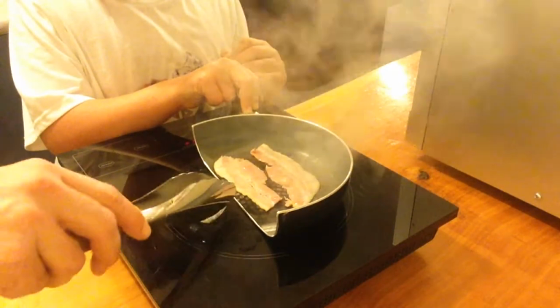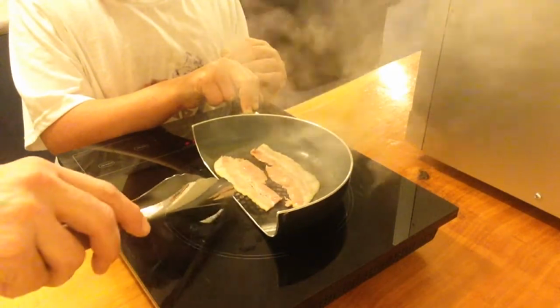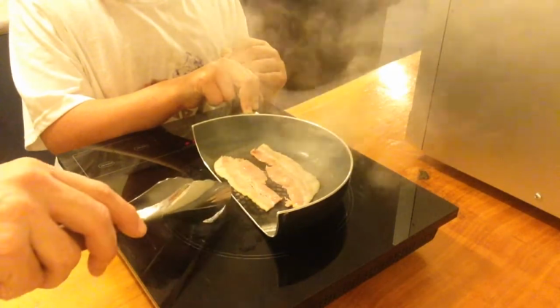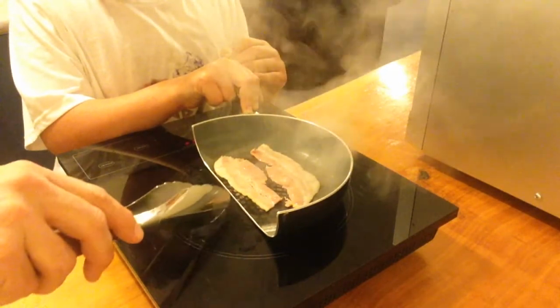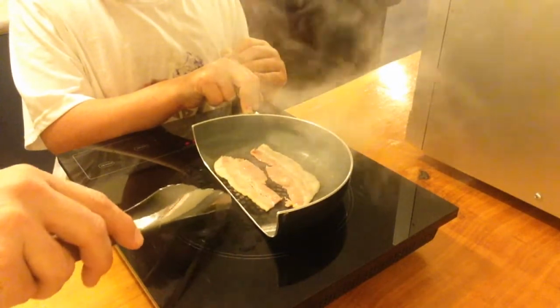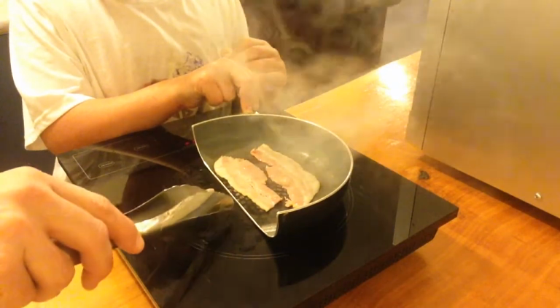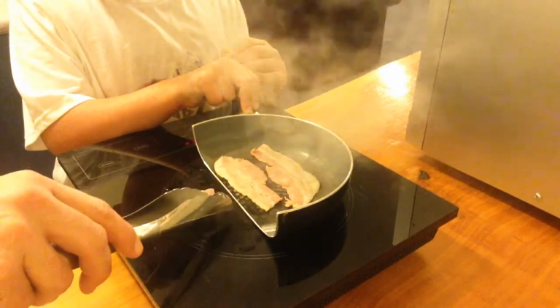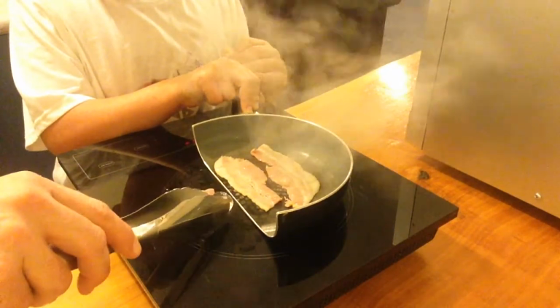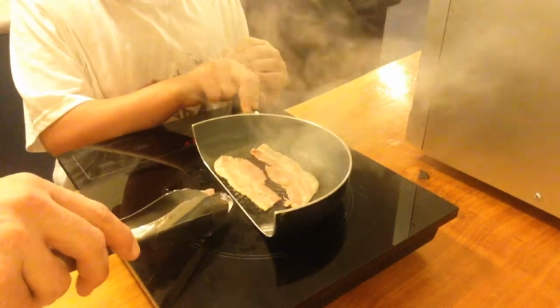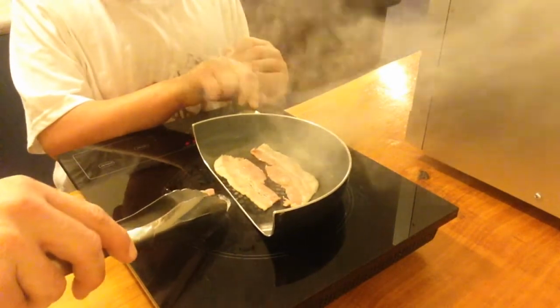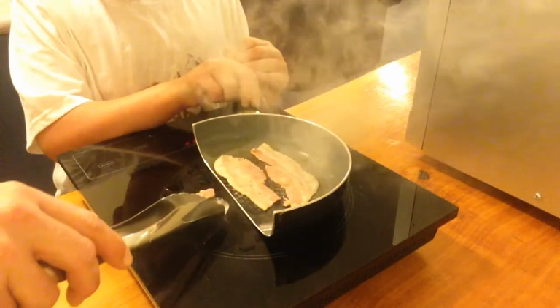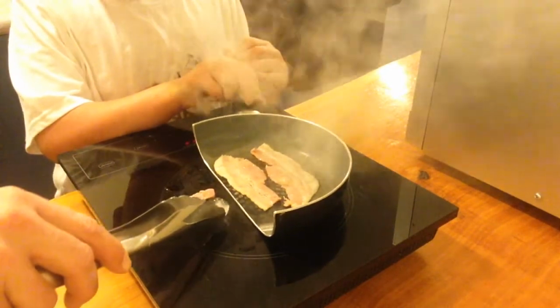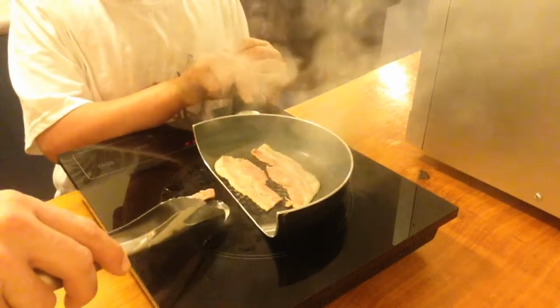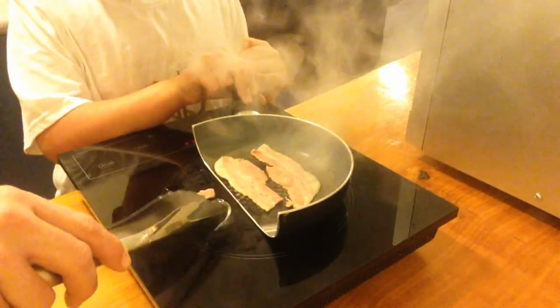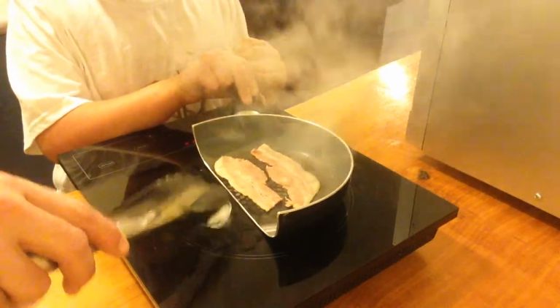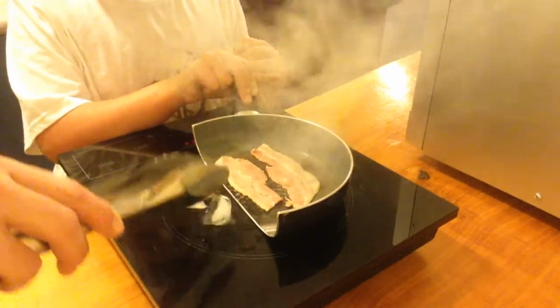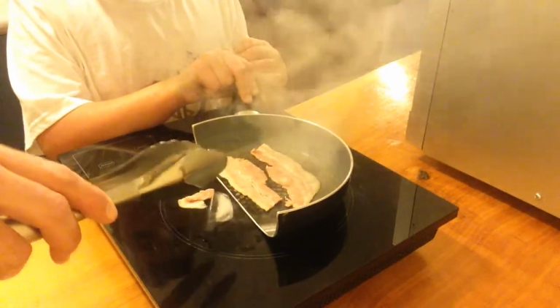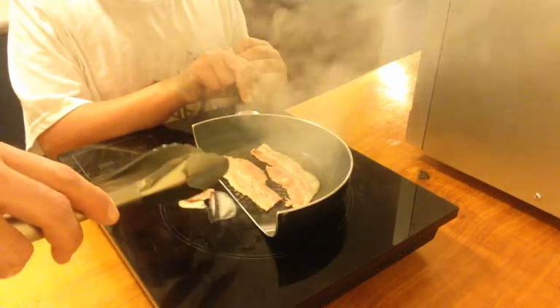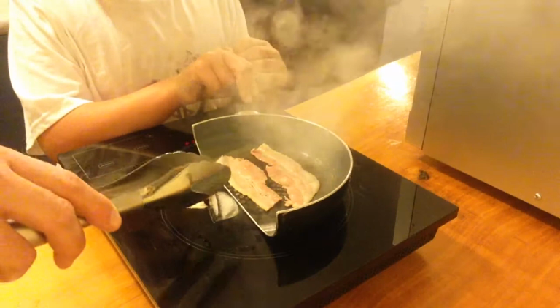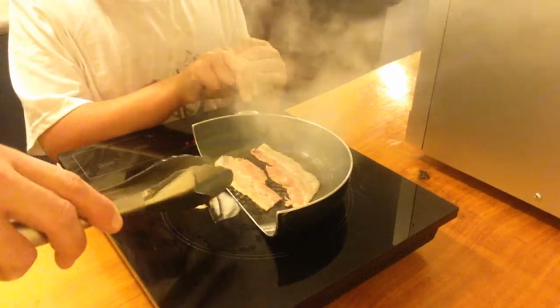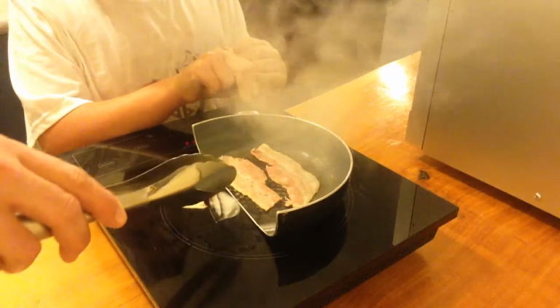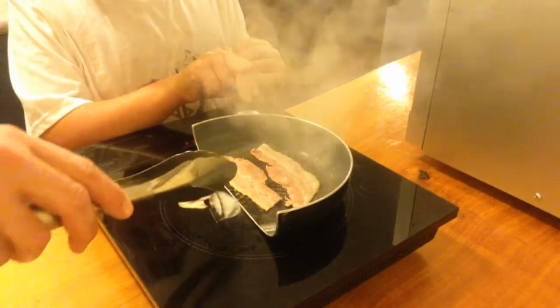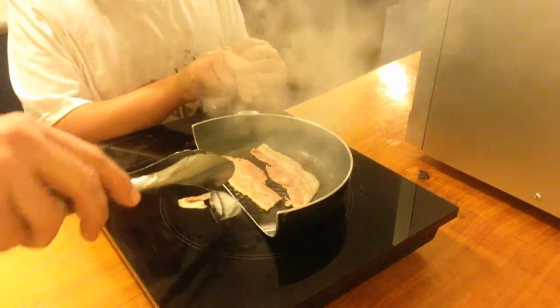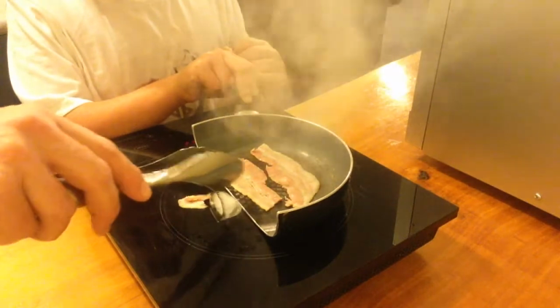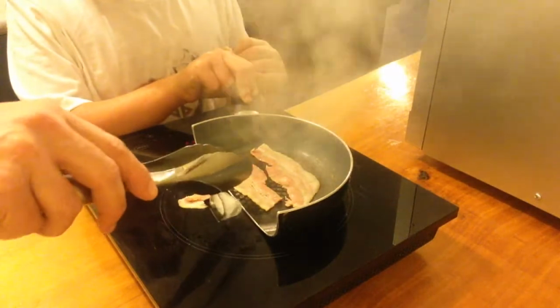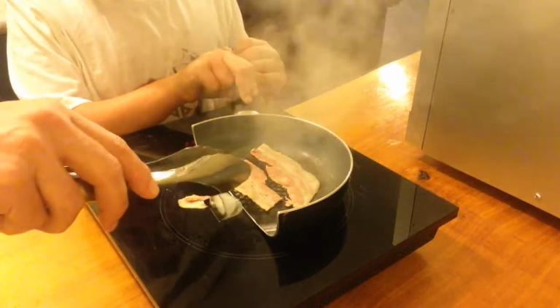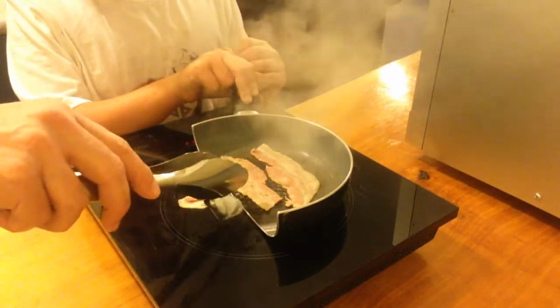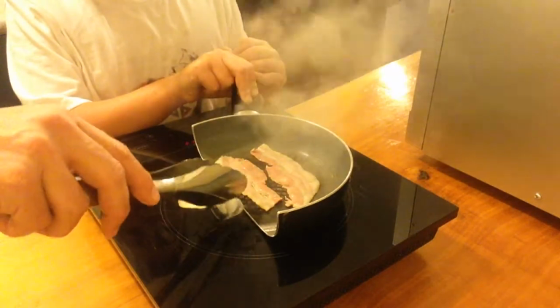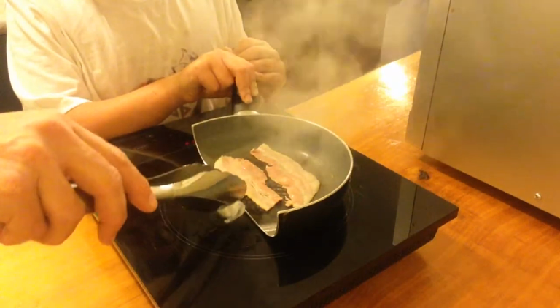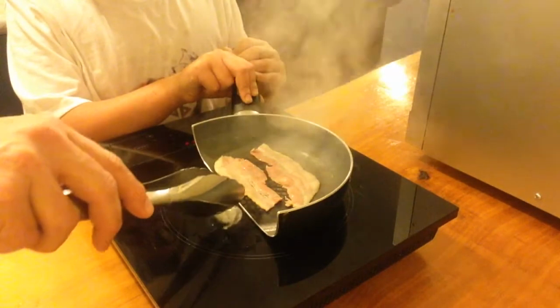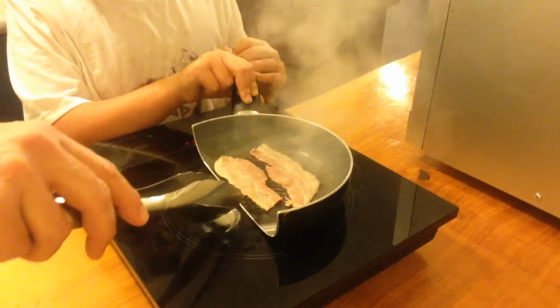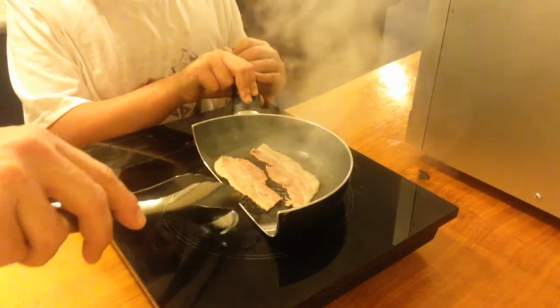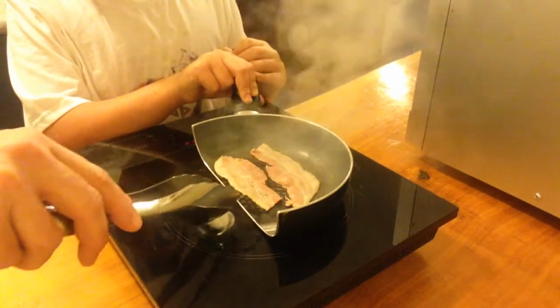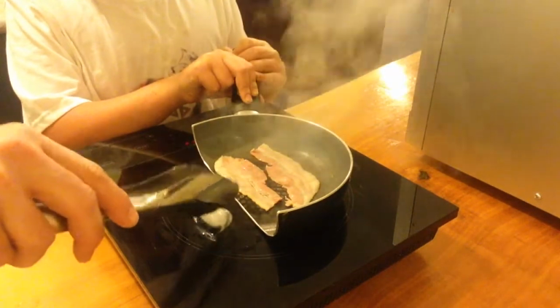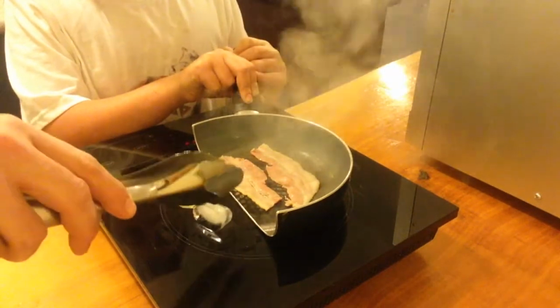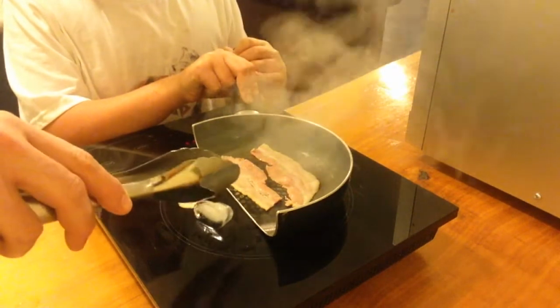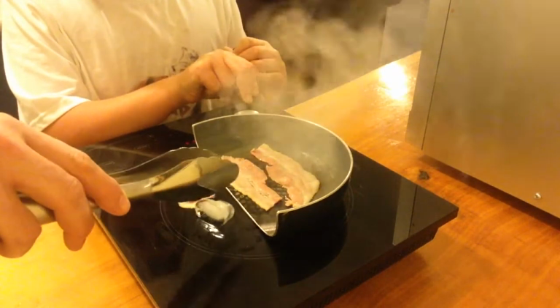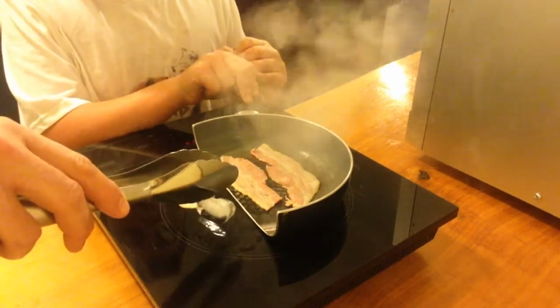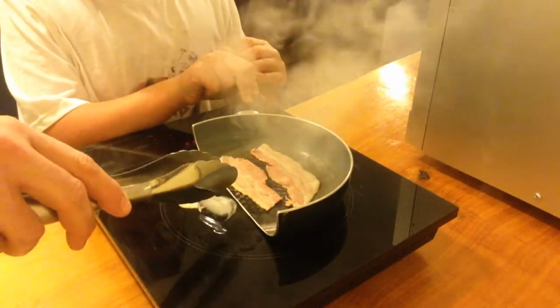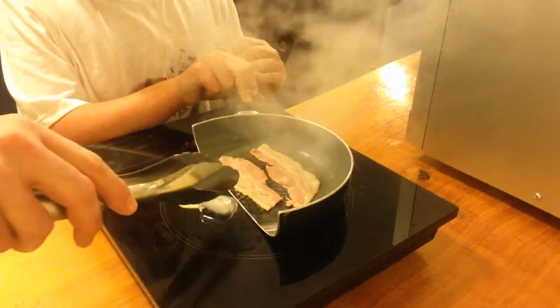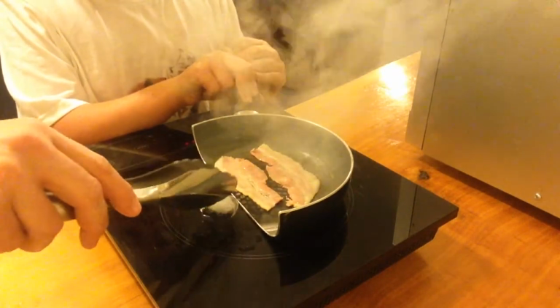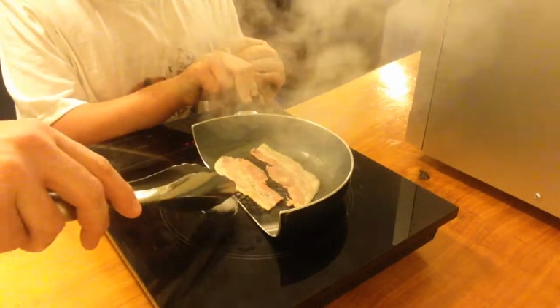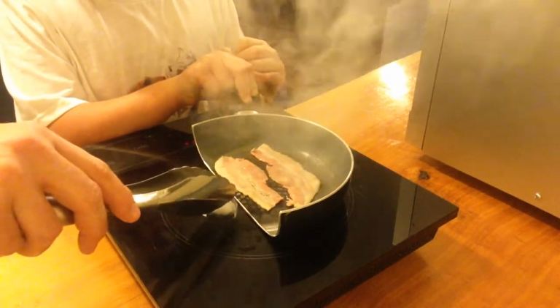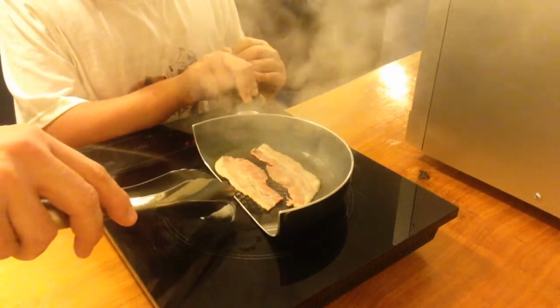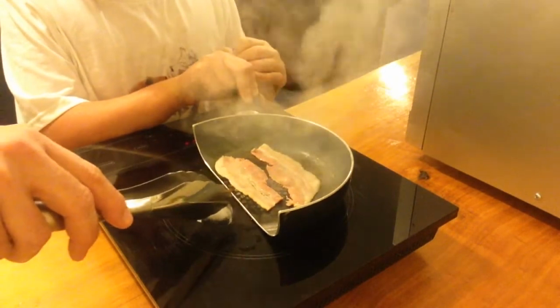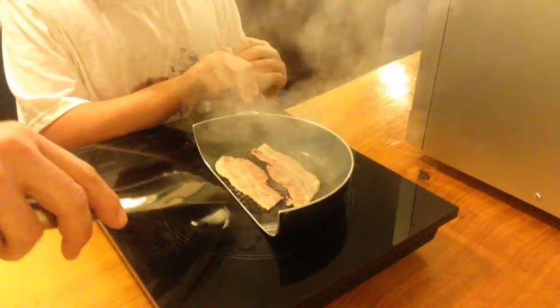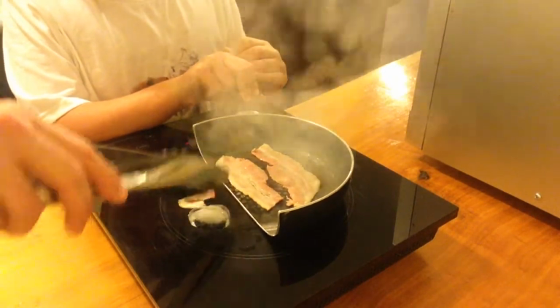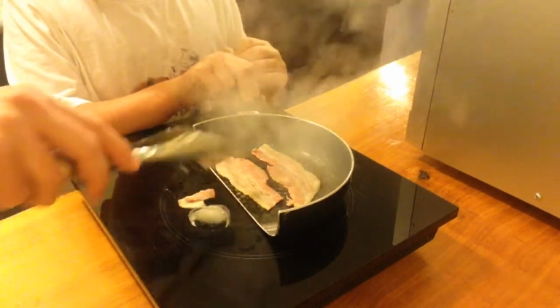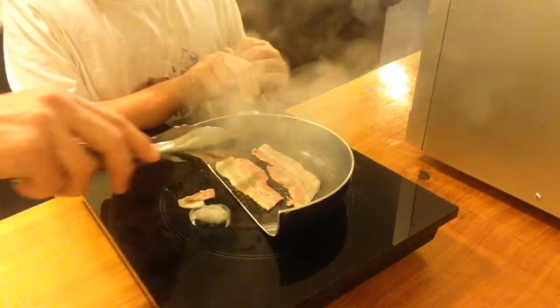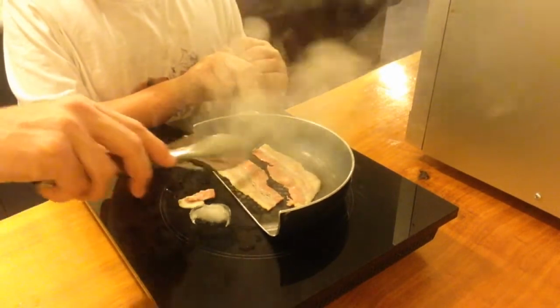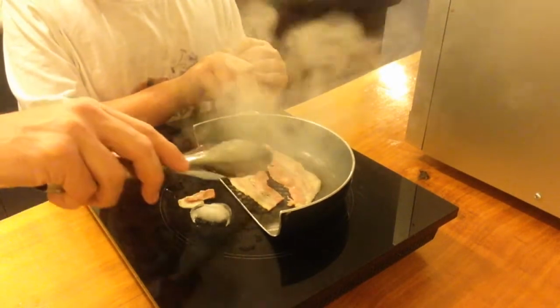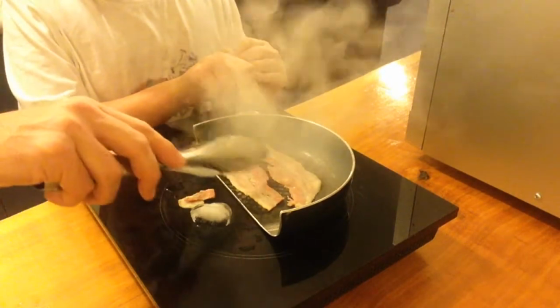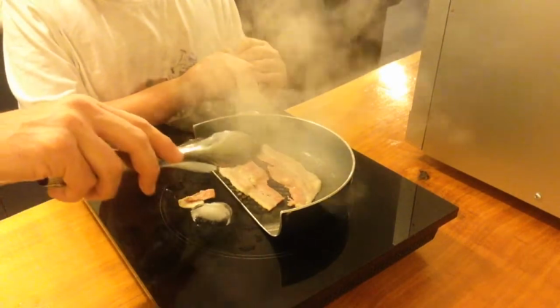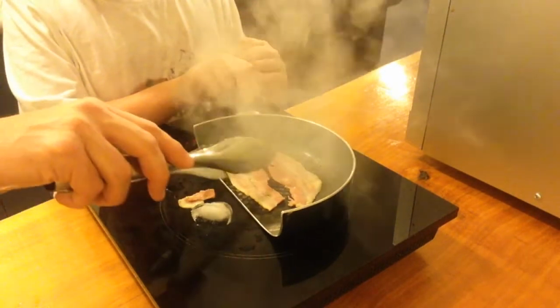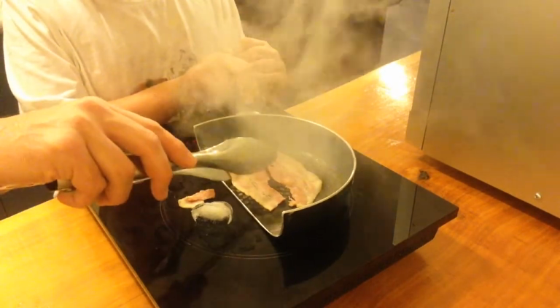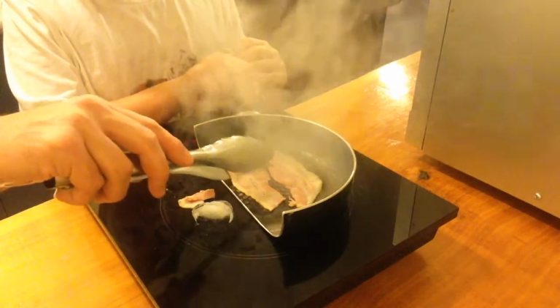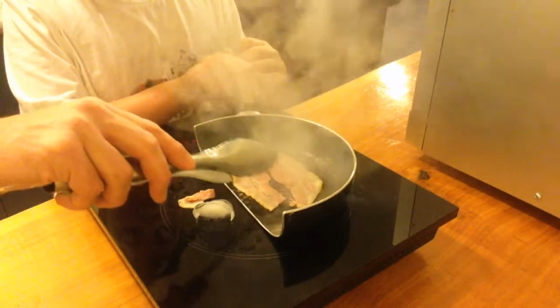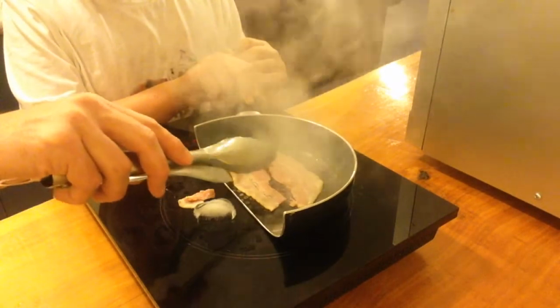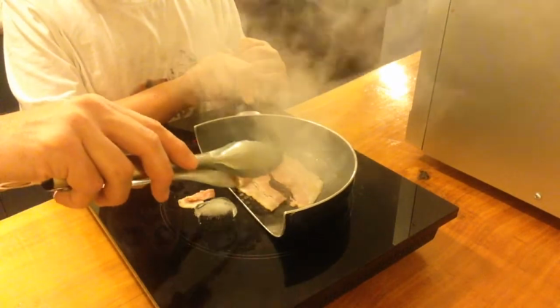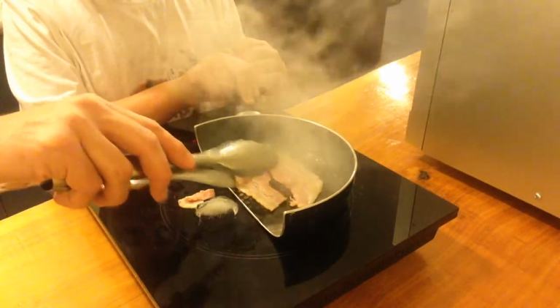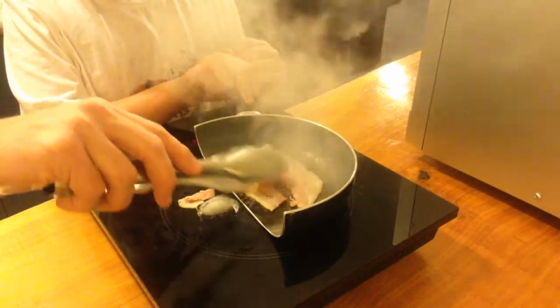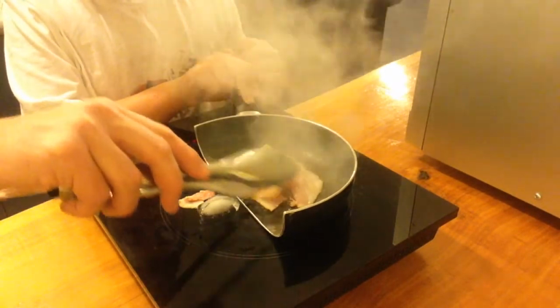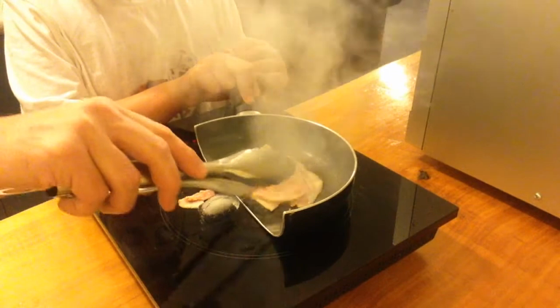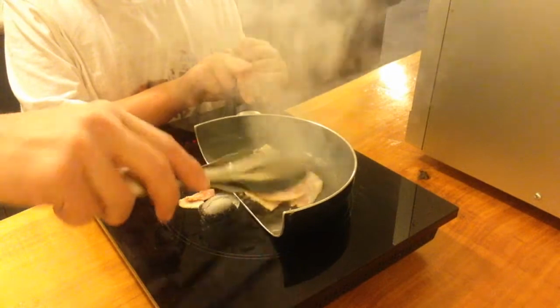It took a while to start, because I'm going to be cooking down on the dry pan, but I don't want to work.